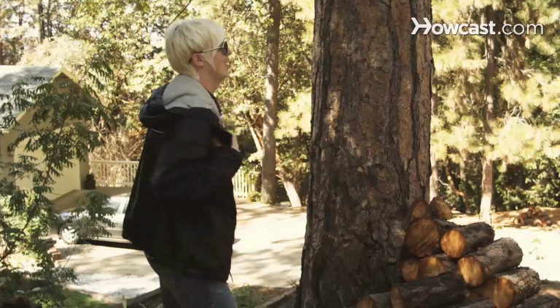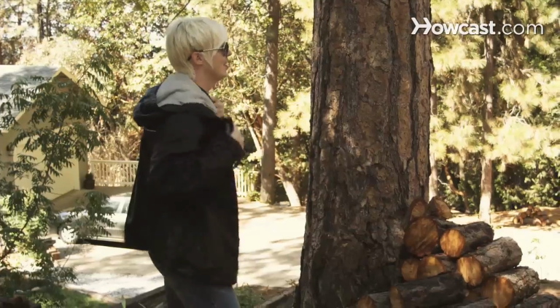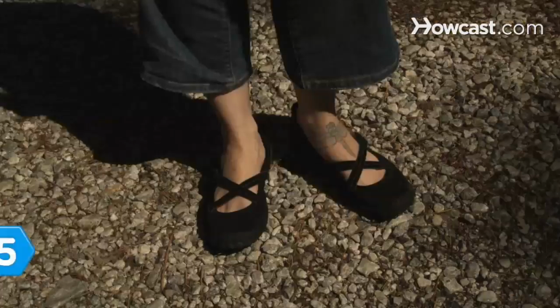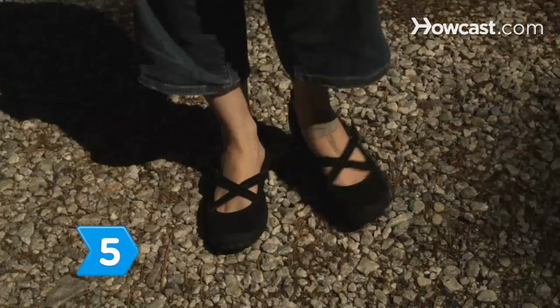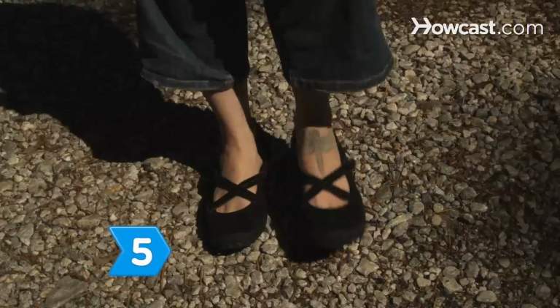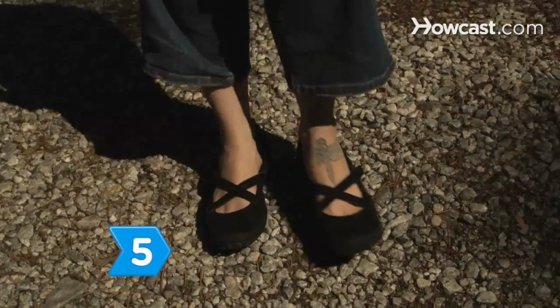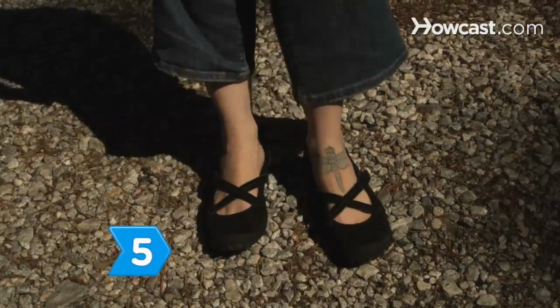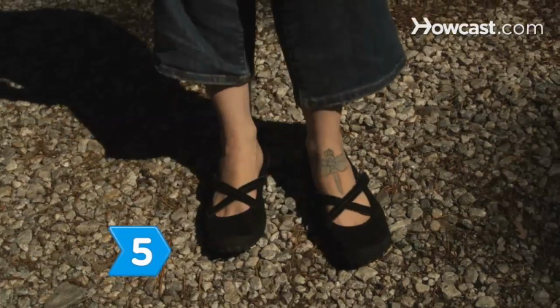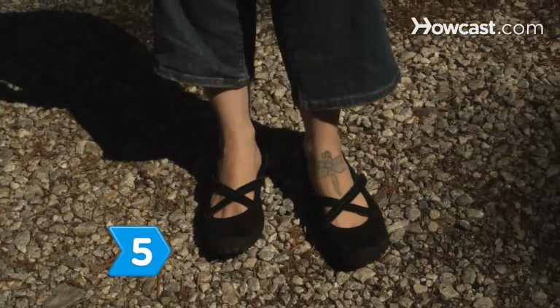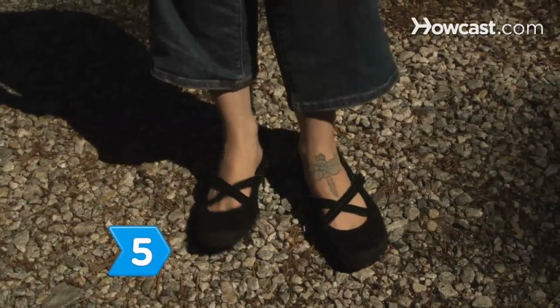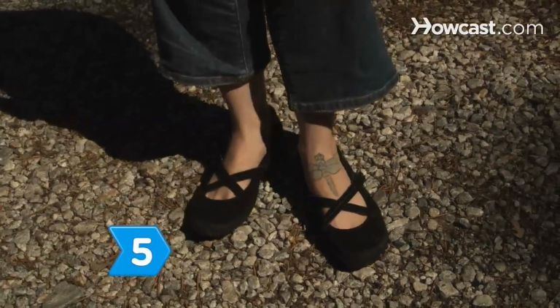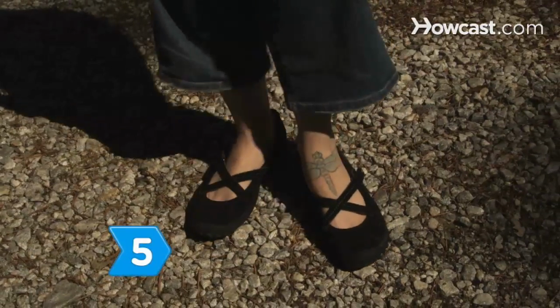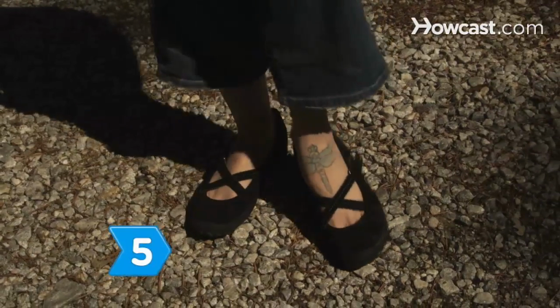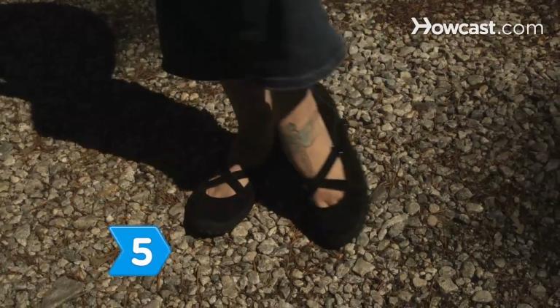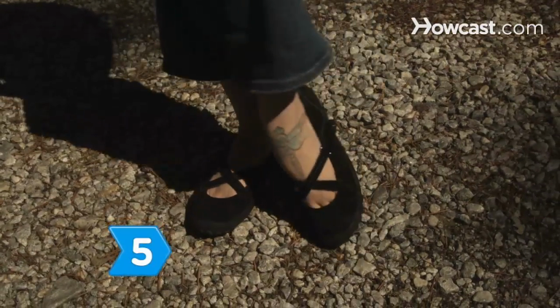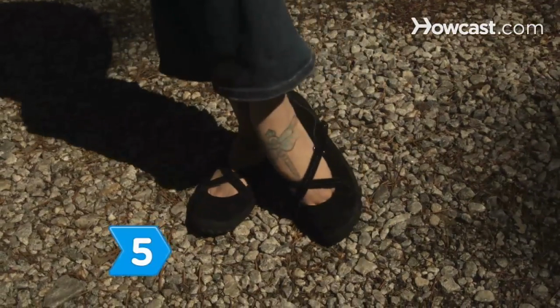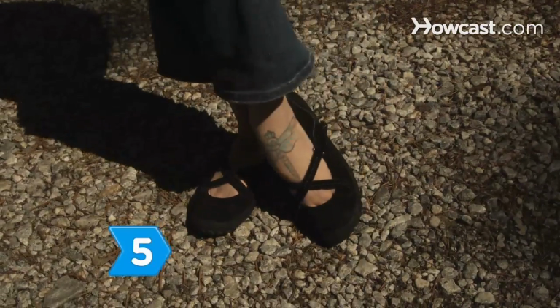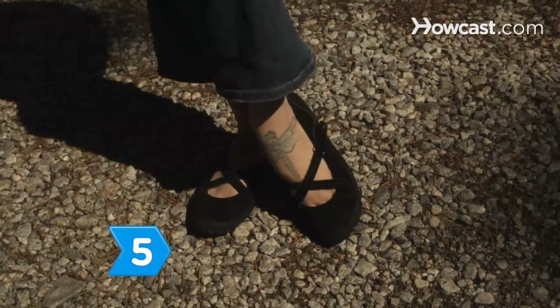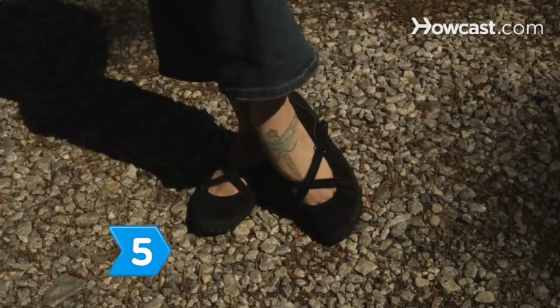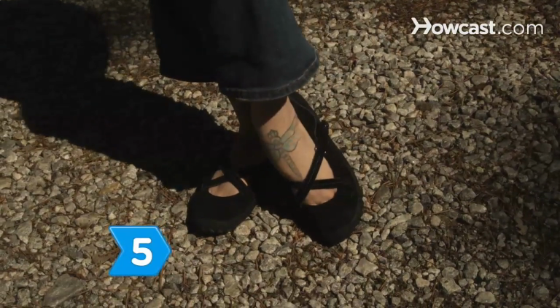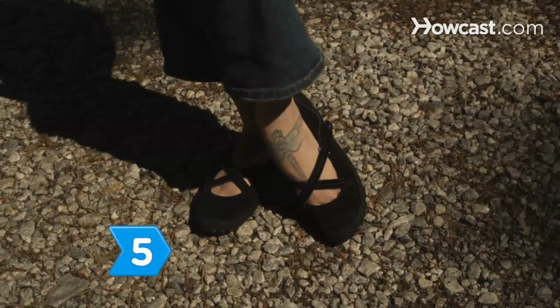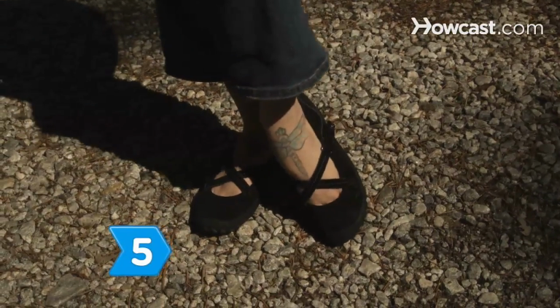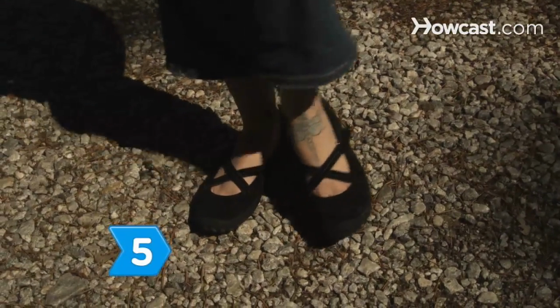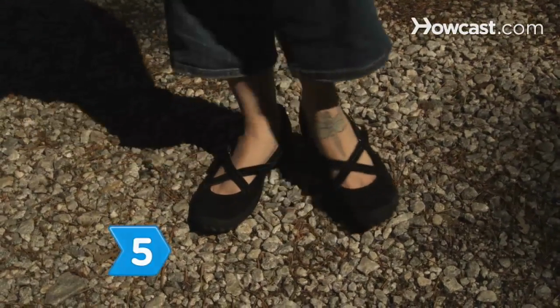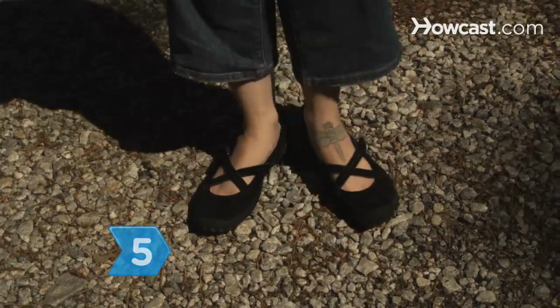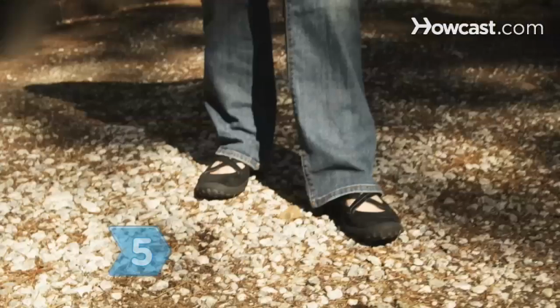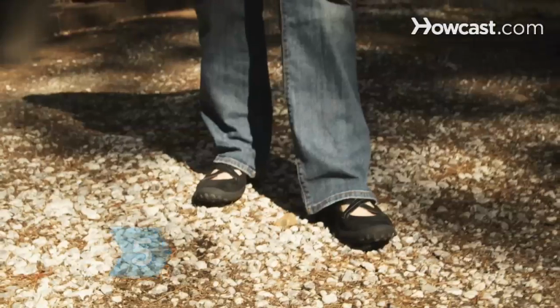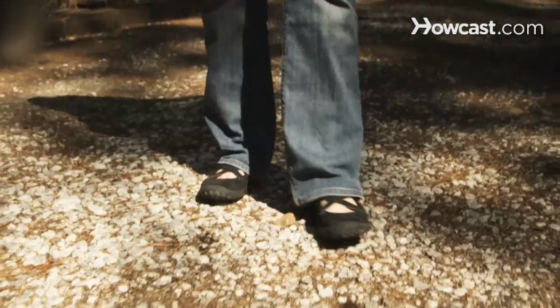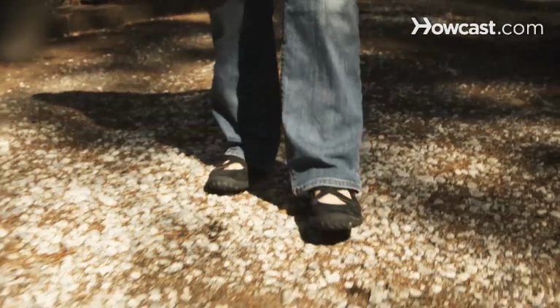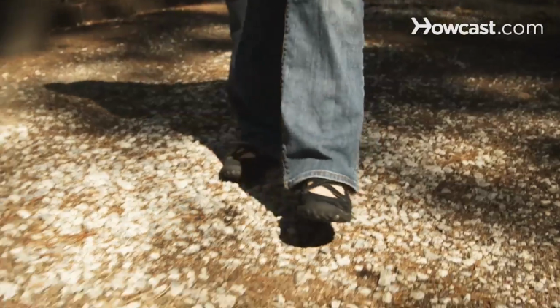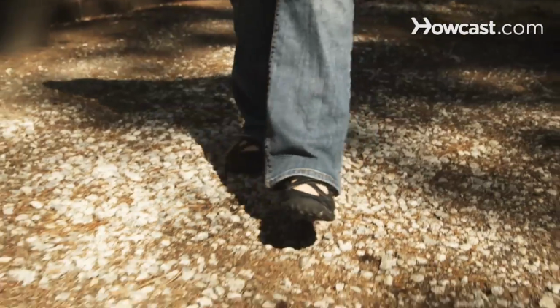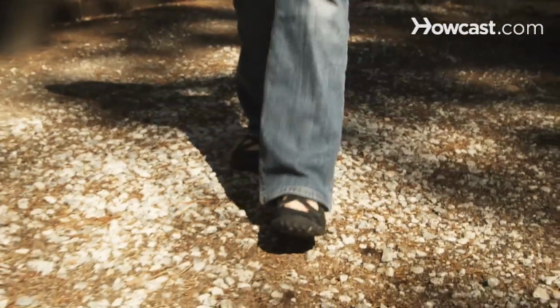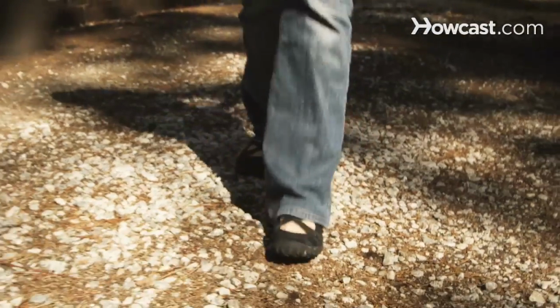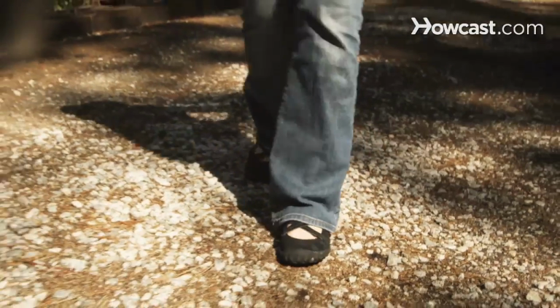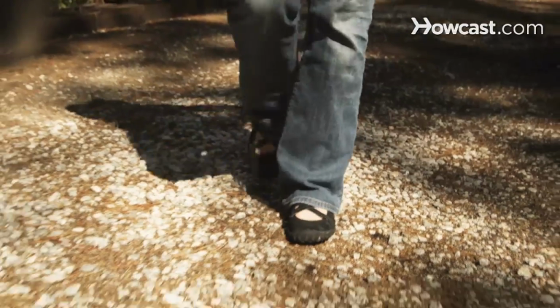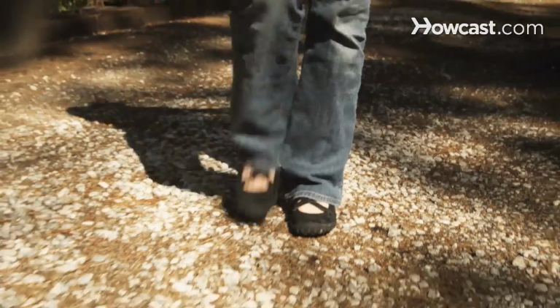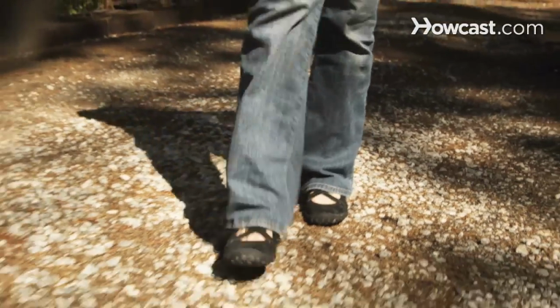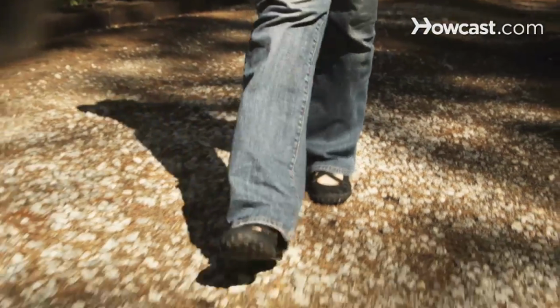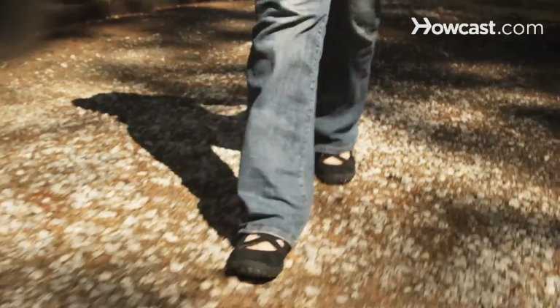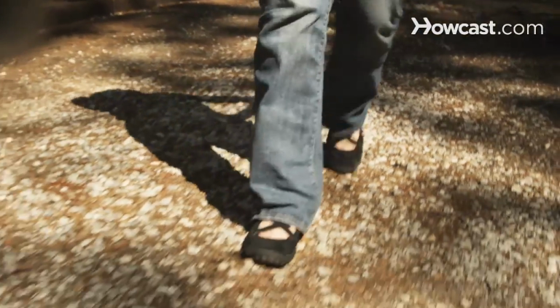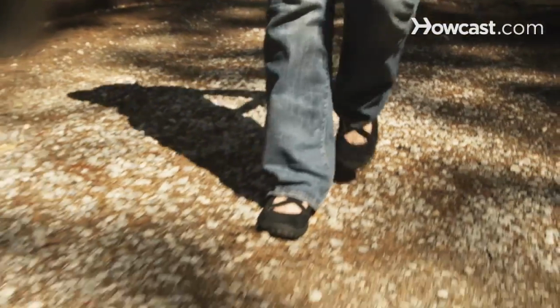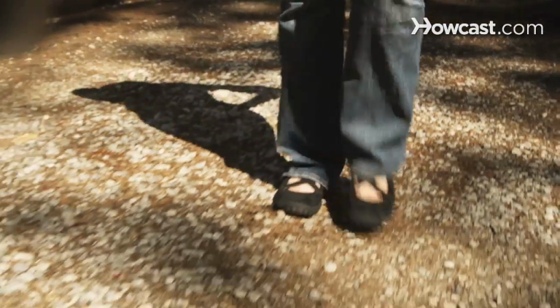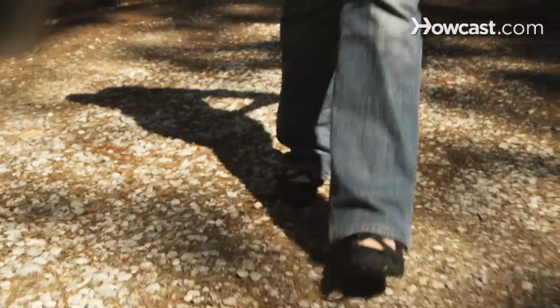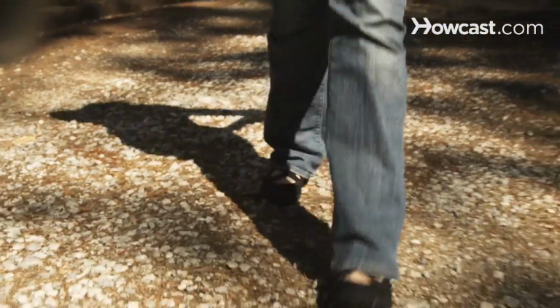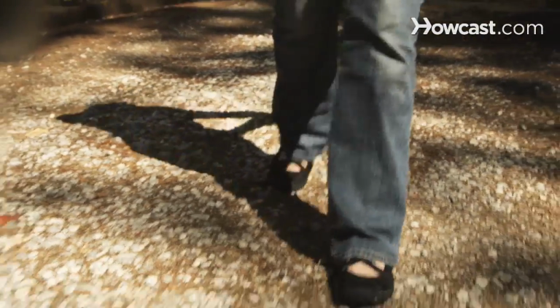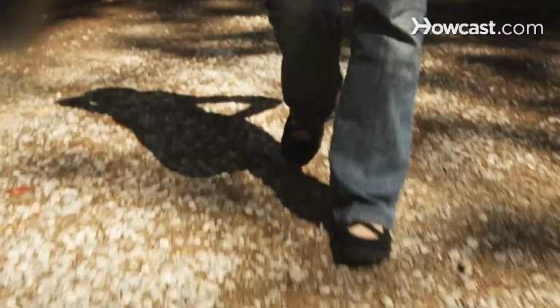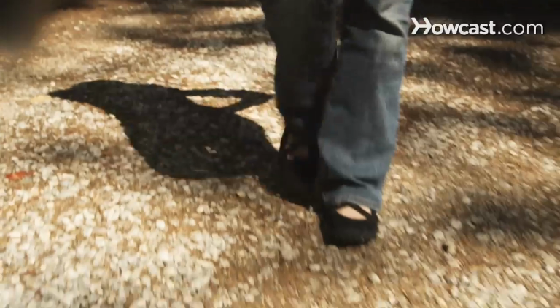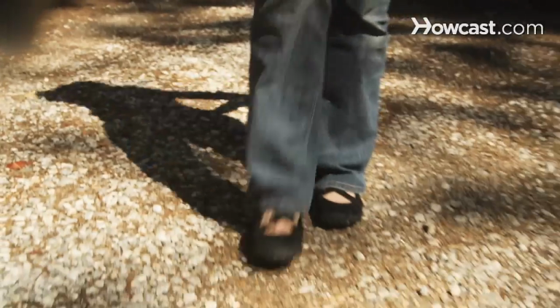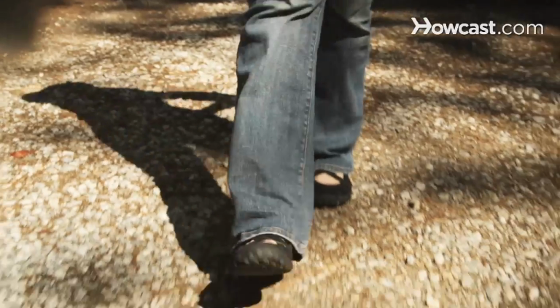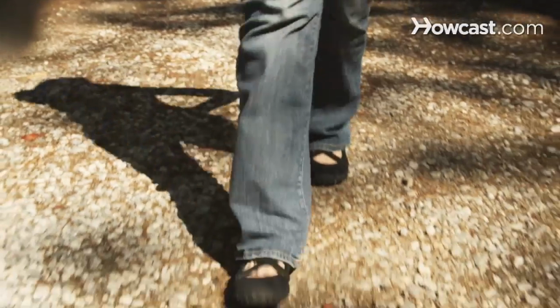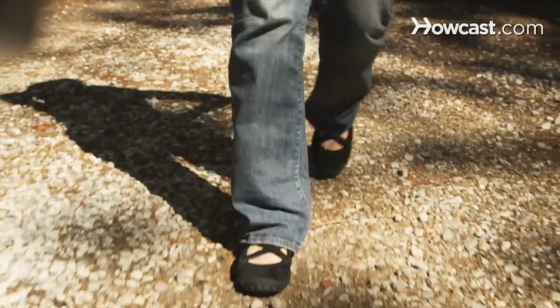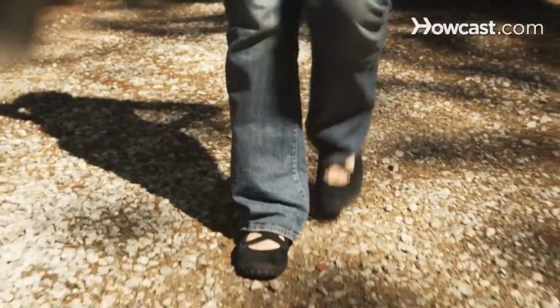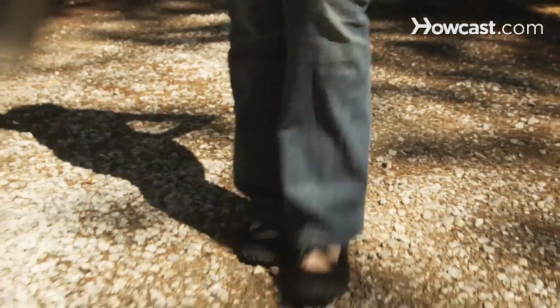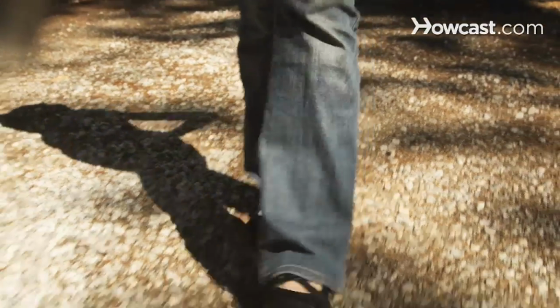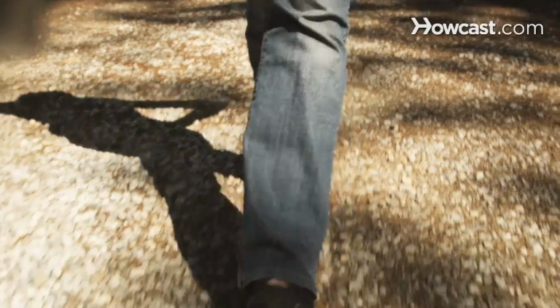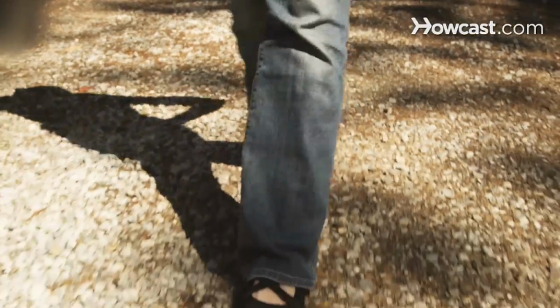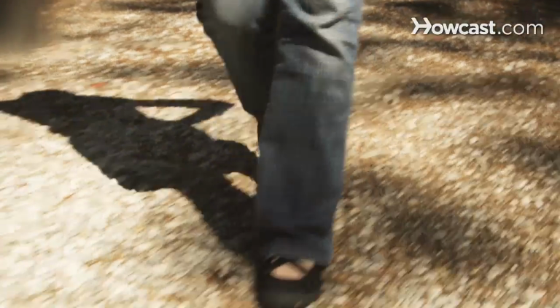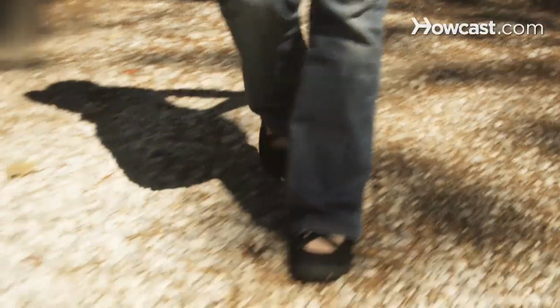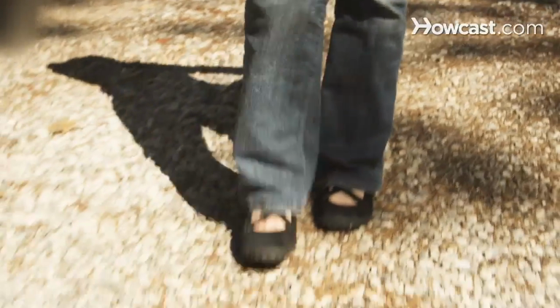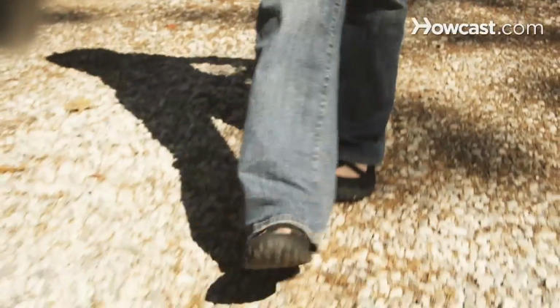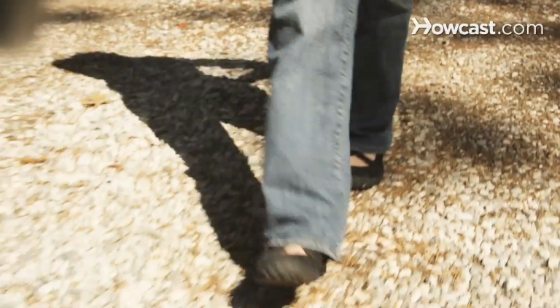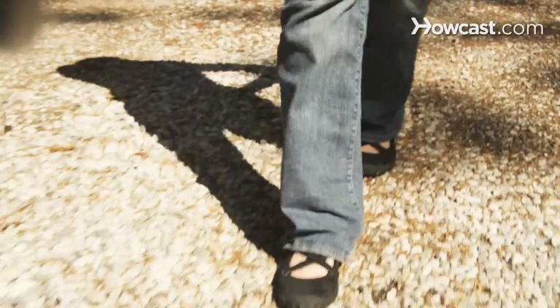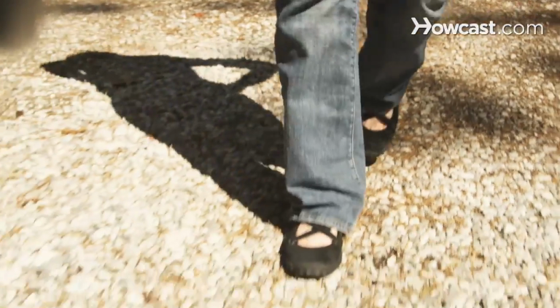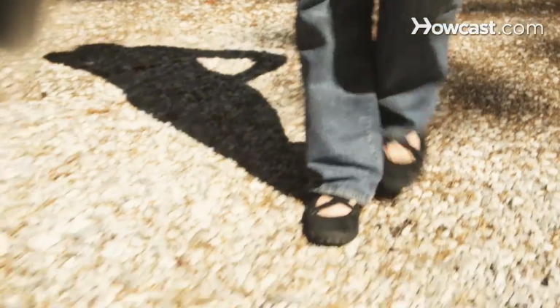Step 5. Get cute athletic shoes especially made for hiking. These look like running shoes but have all you need for more rugged terrain.